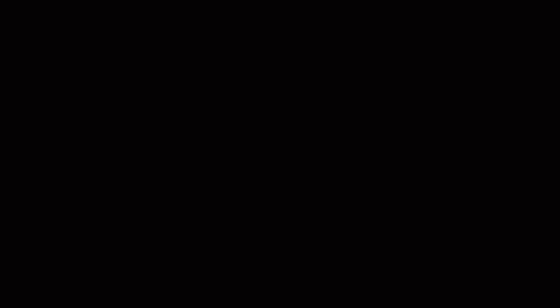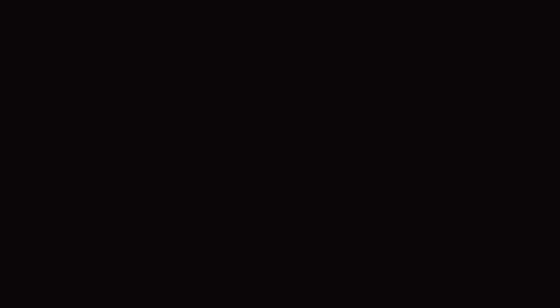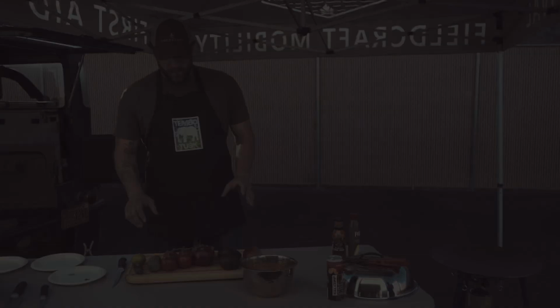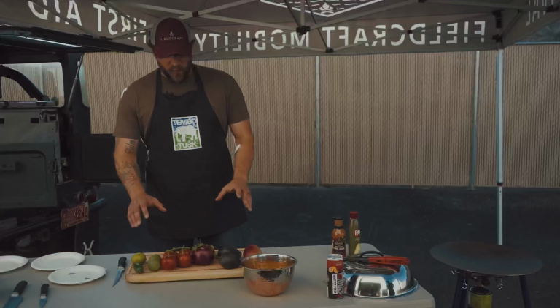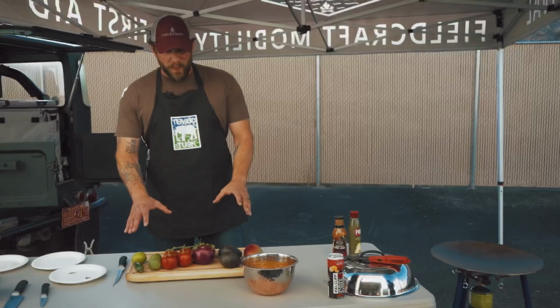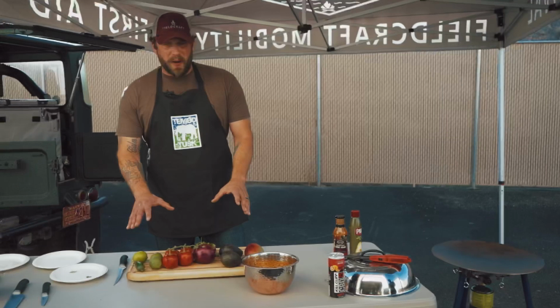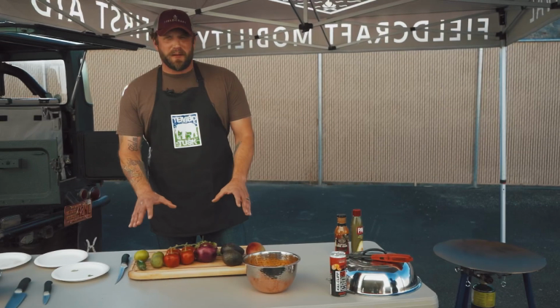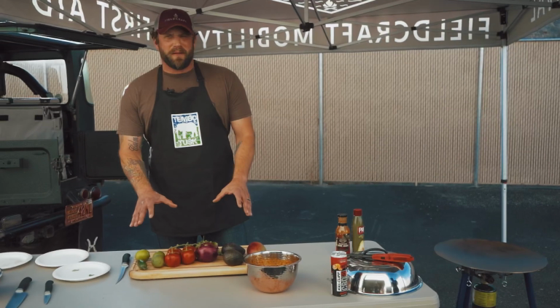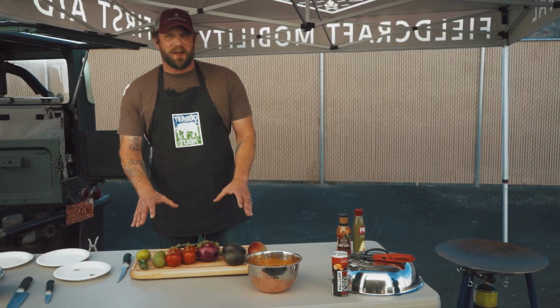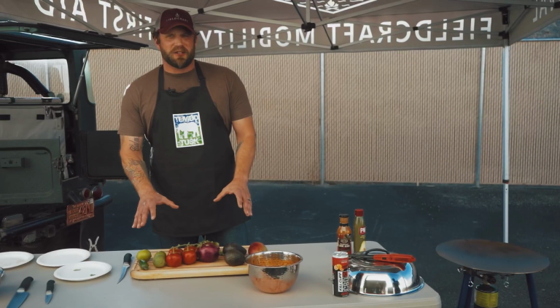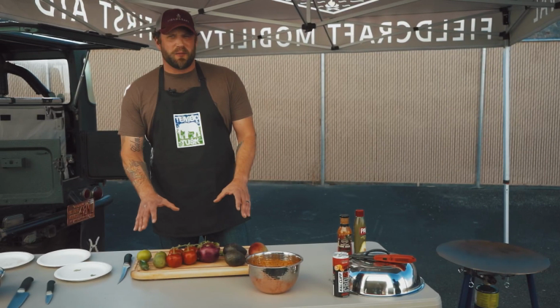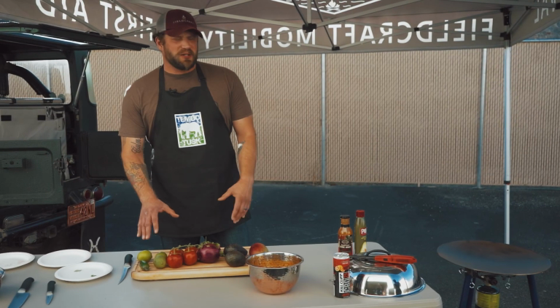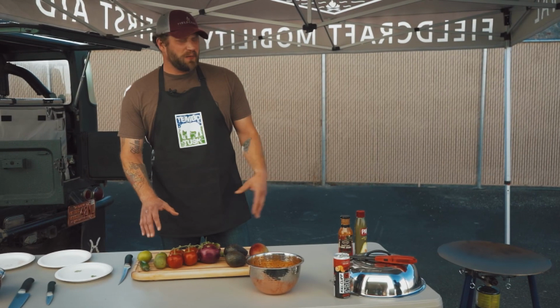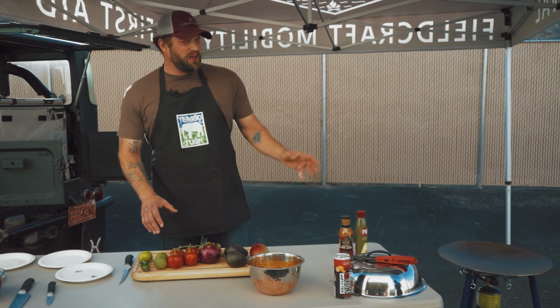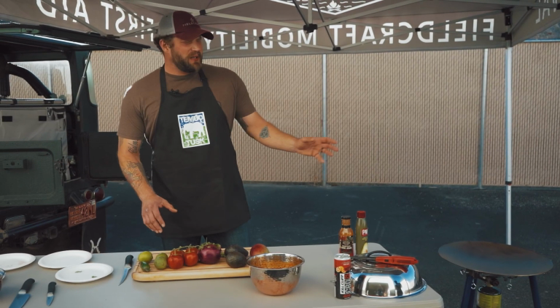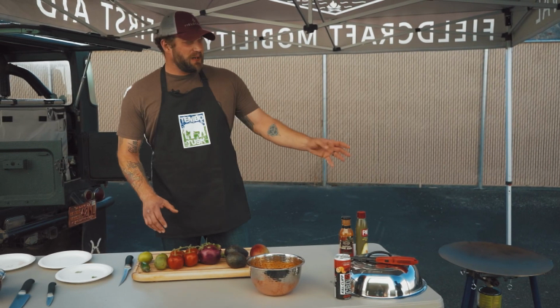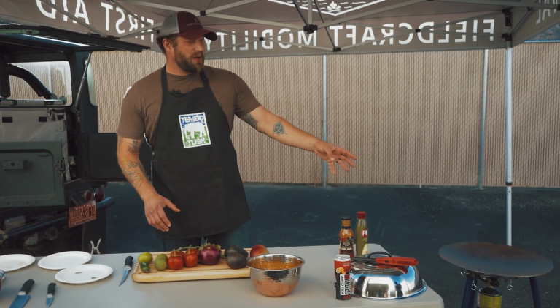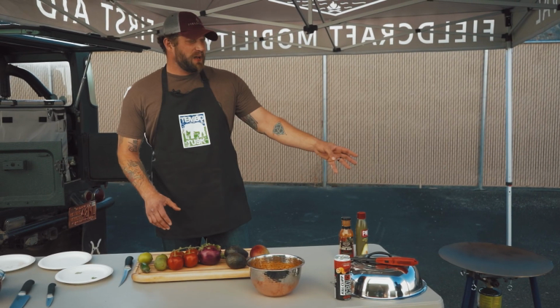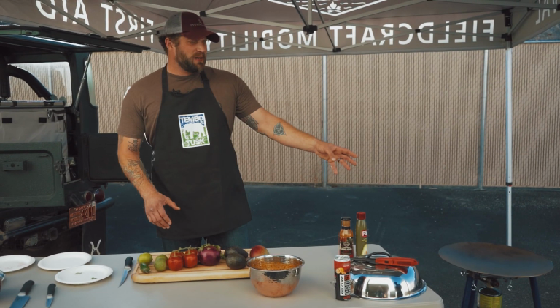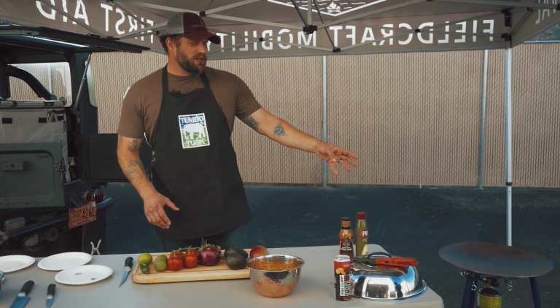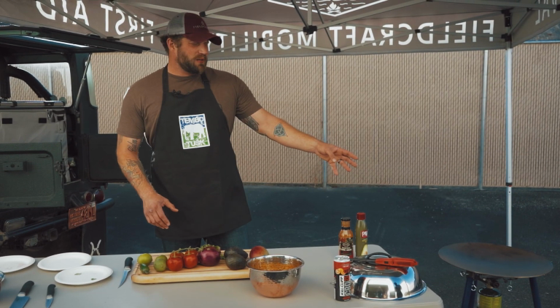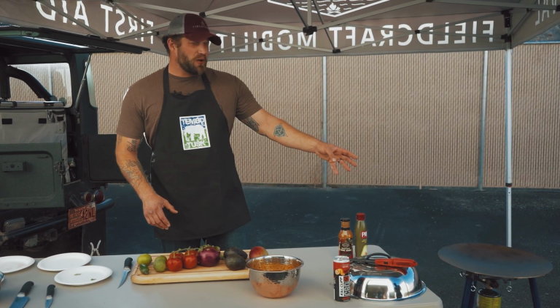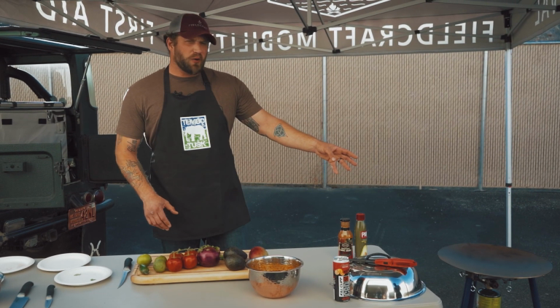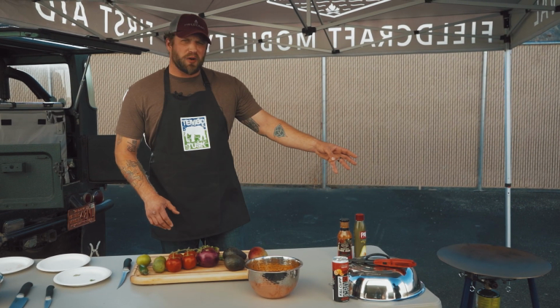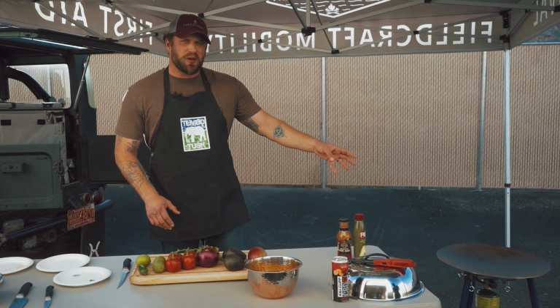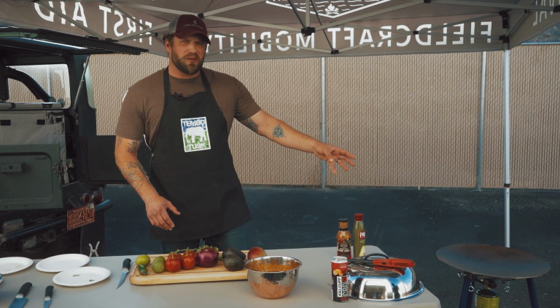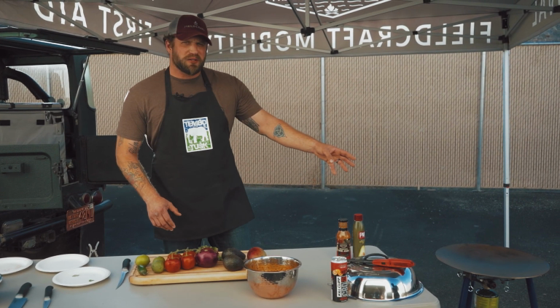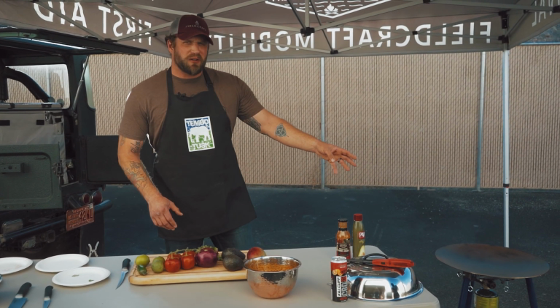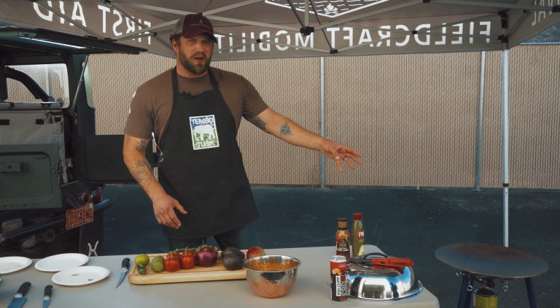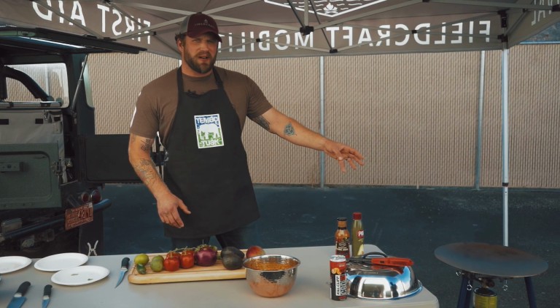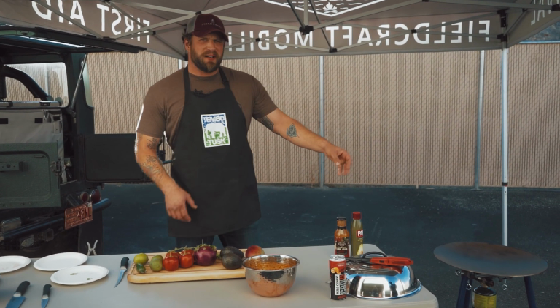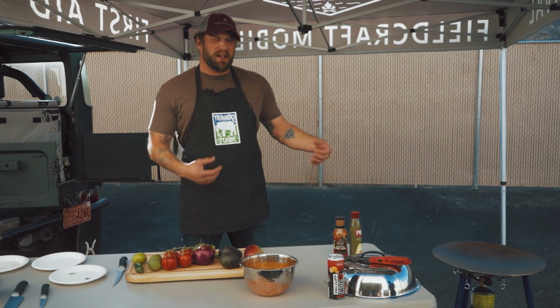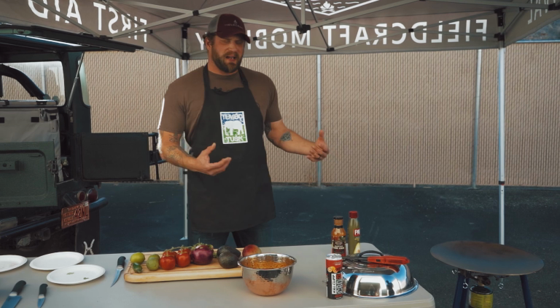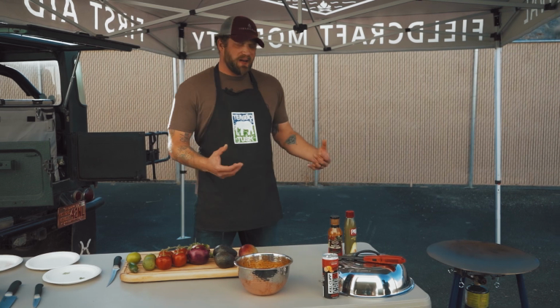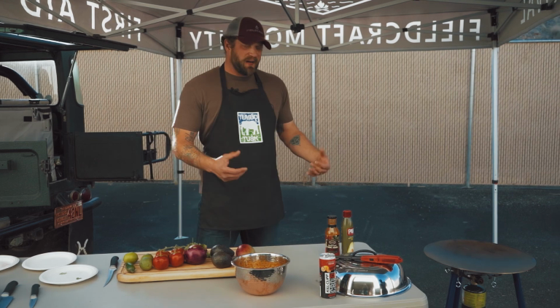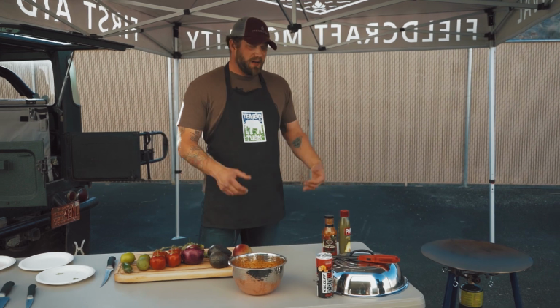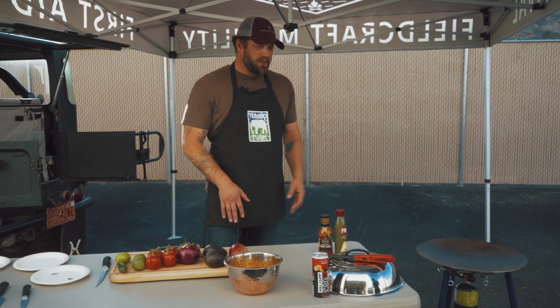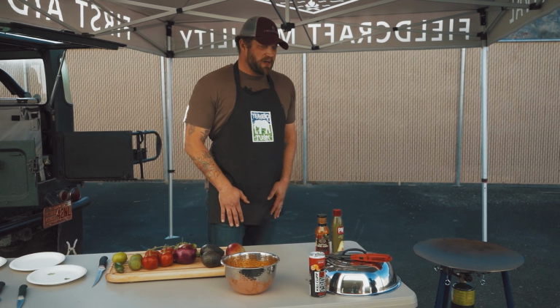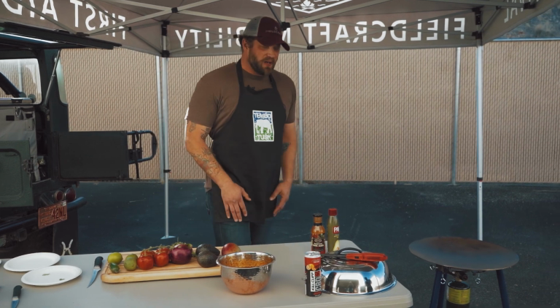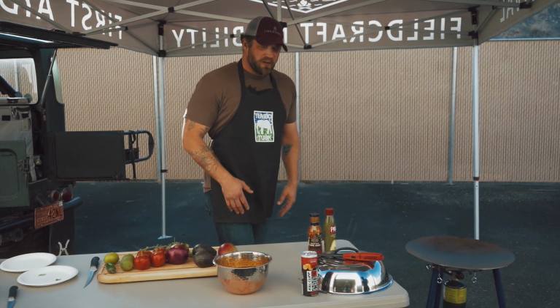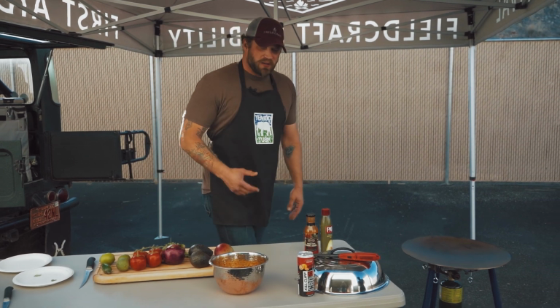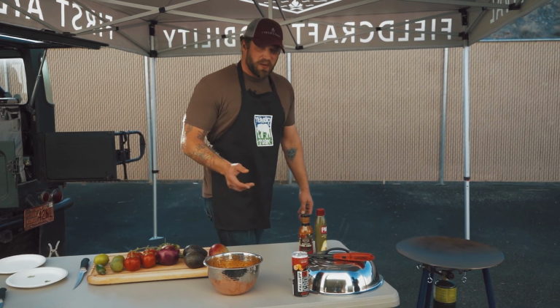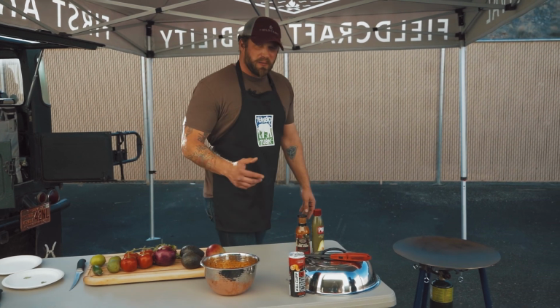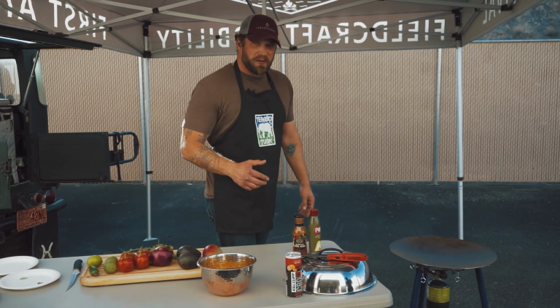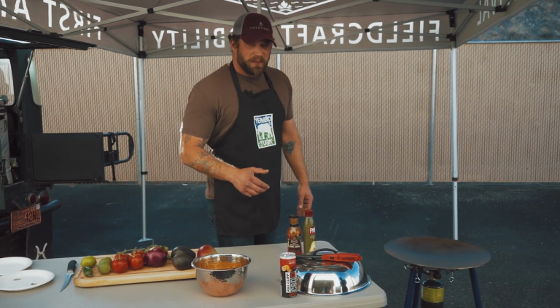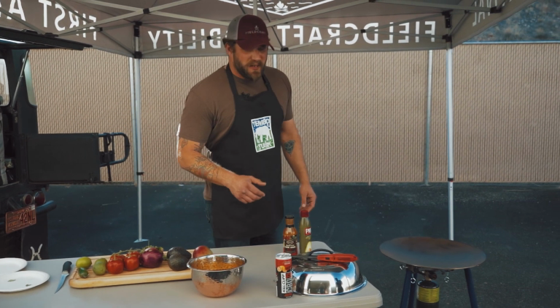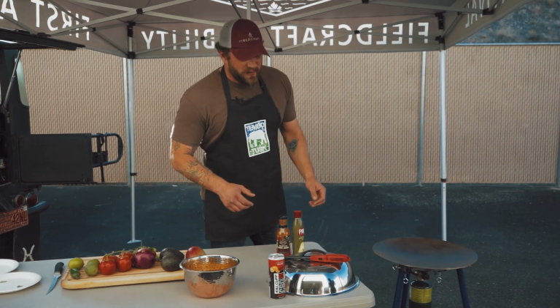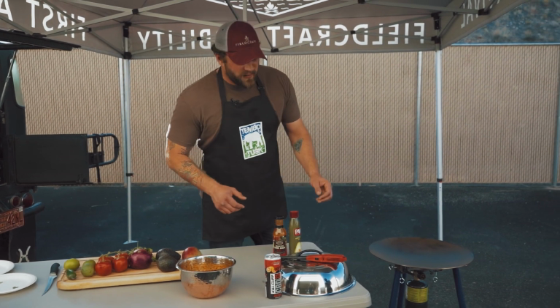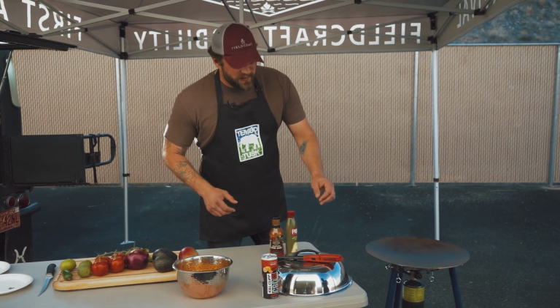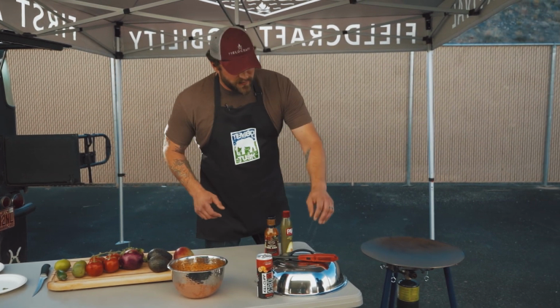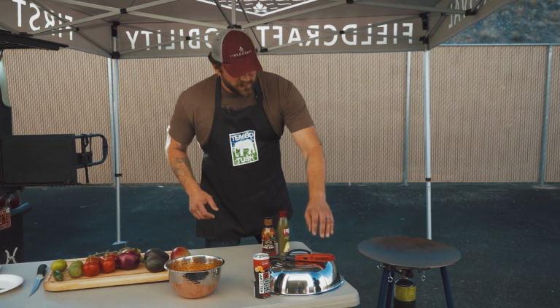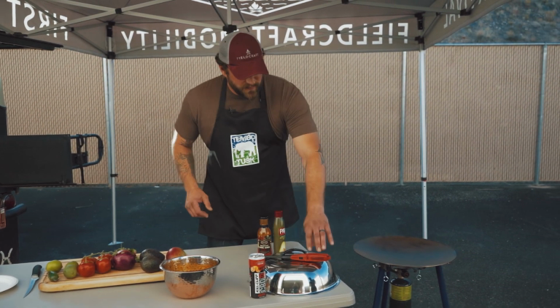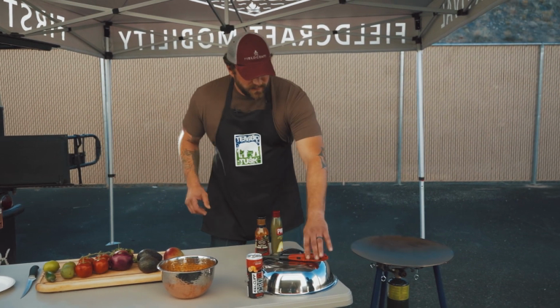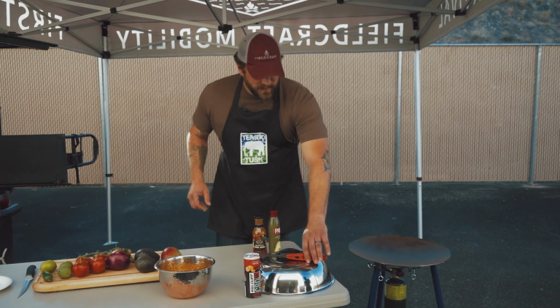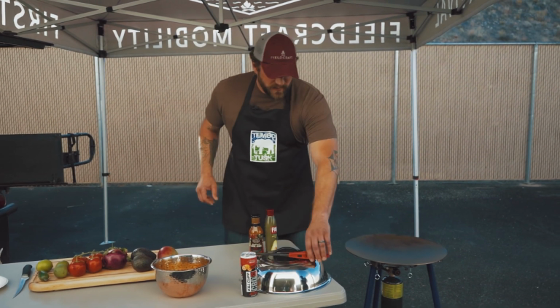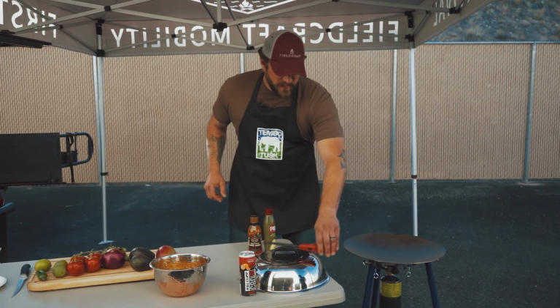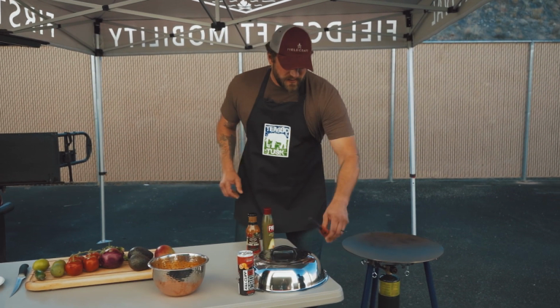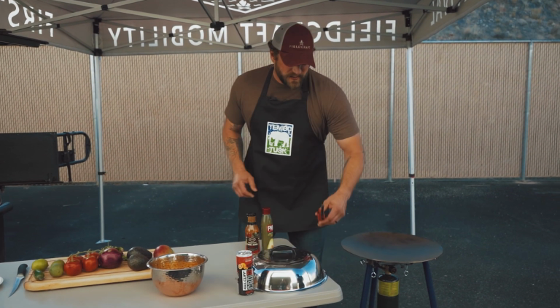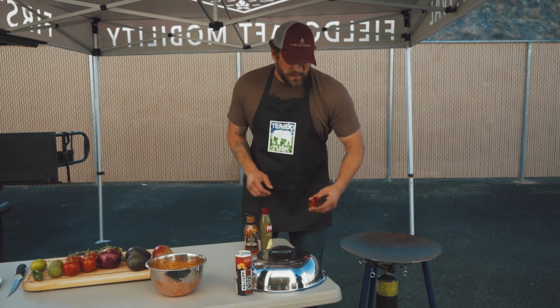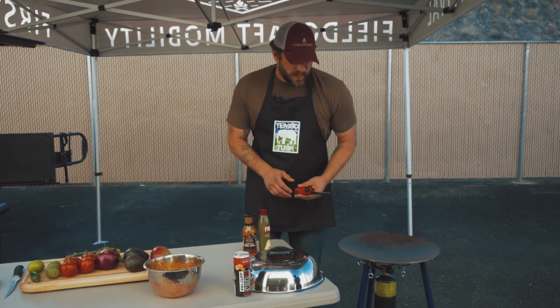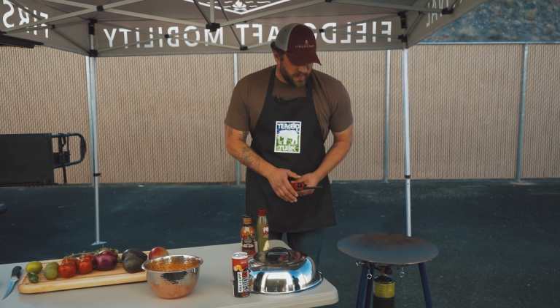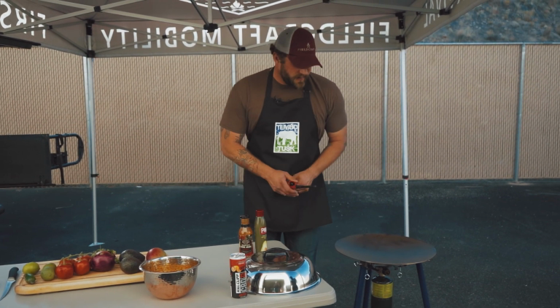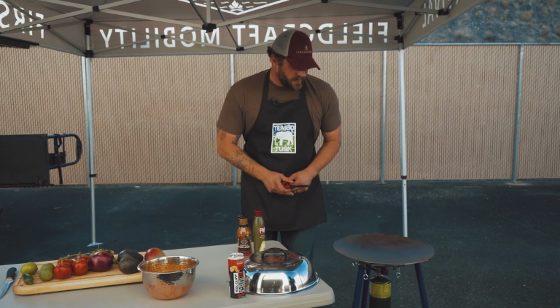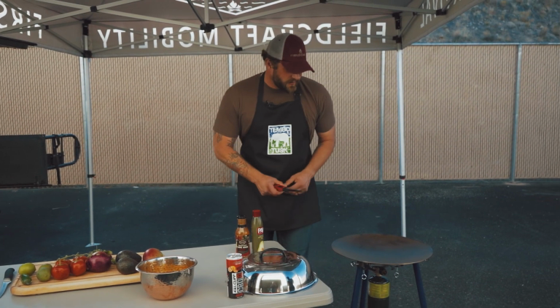Before we prep the vegetables, I'm going to get my Skottle grill started and get it heated up so when we put the meat on it, it's ready to cook.